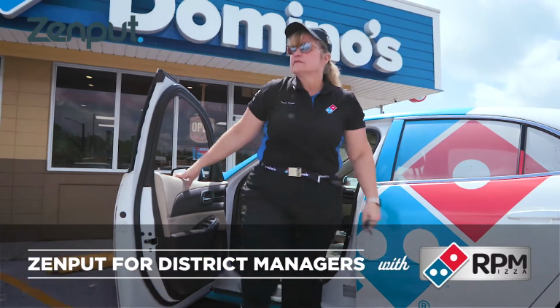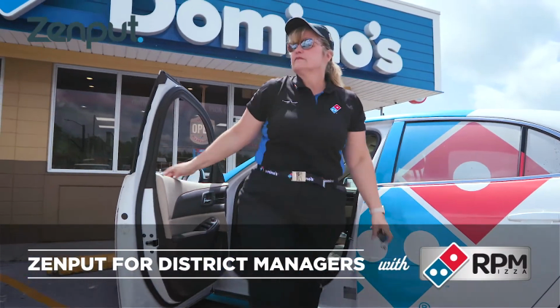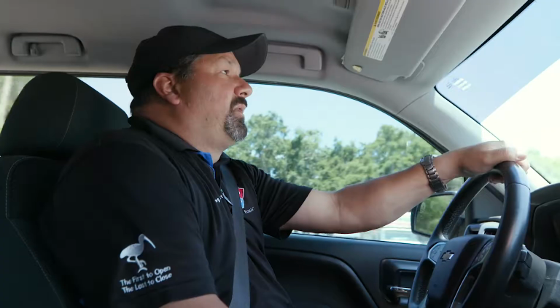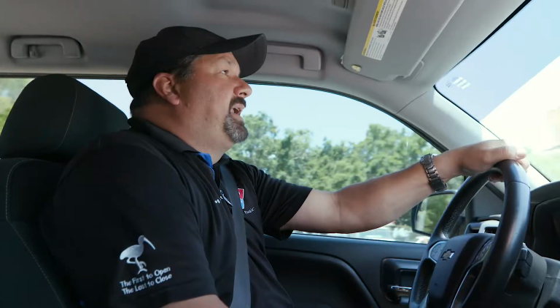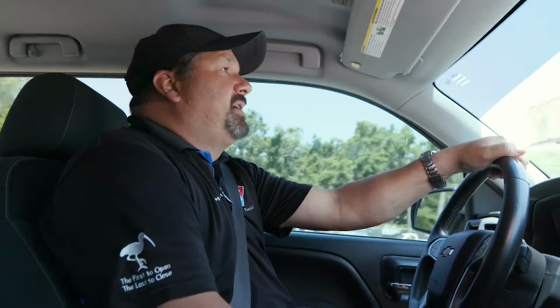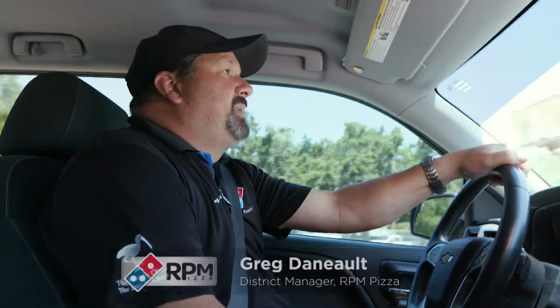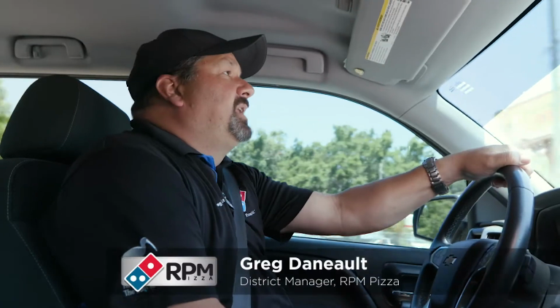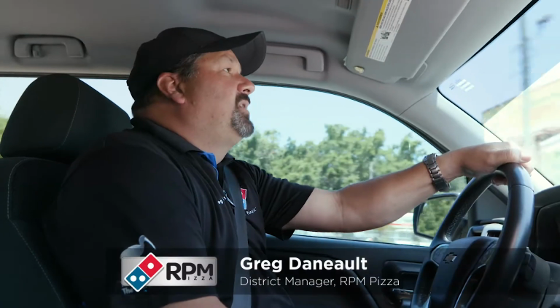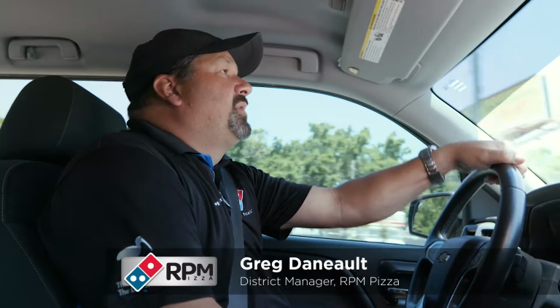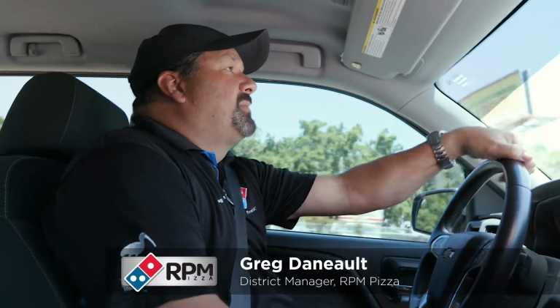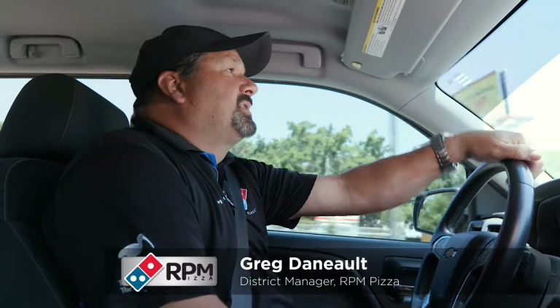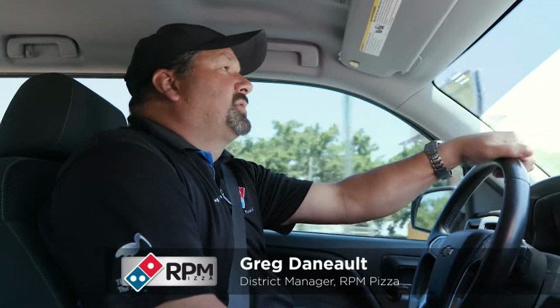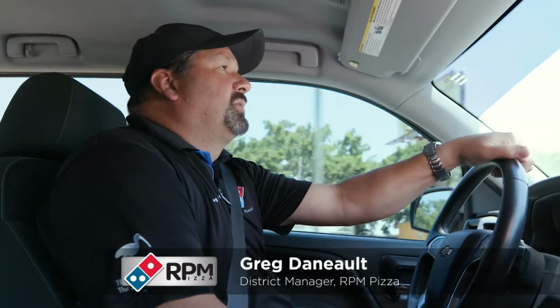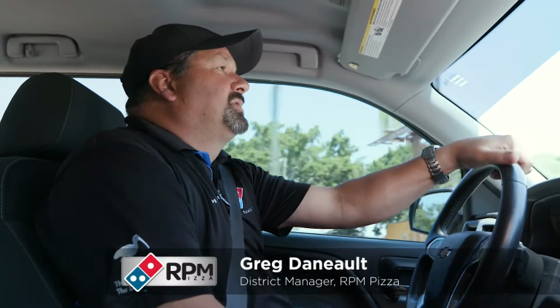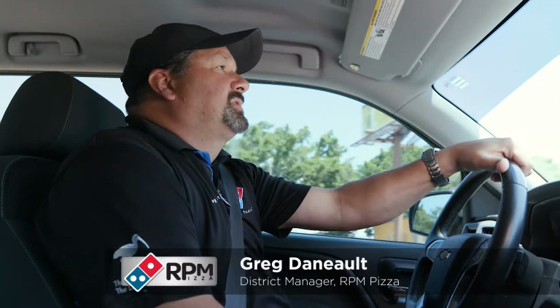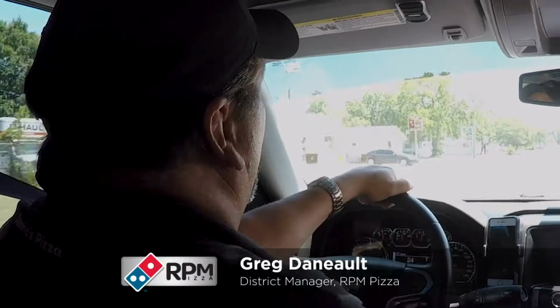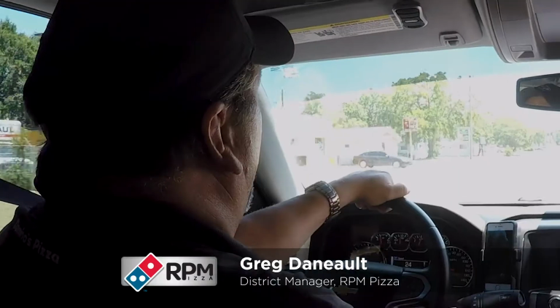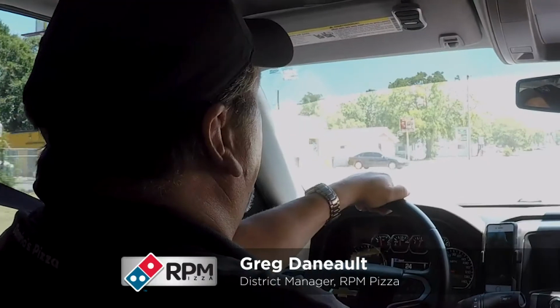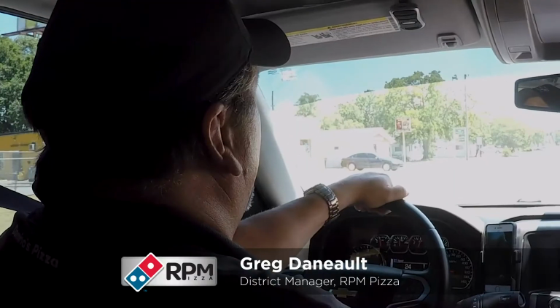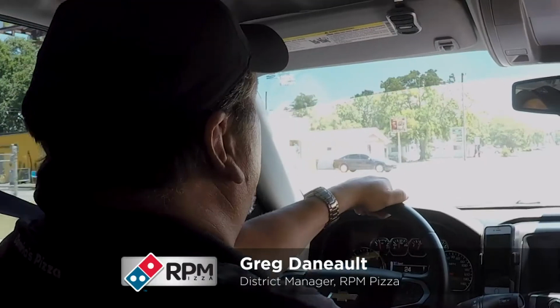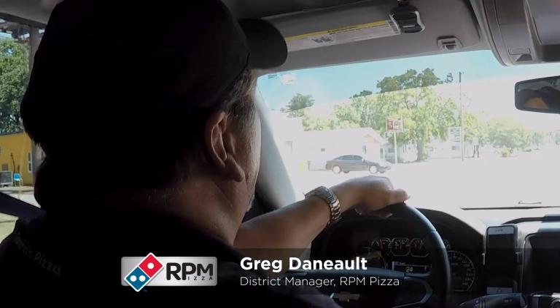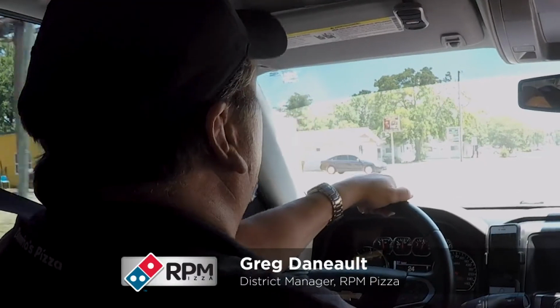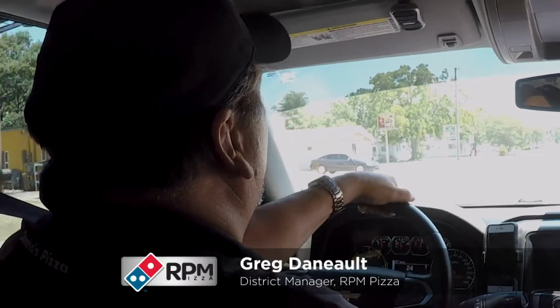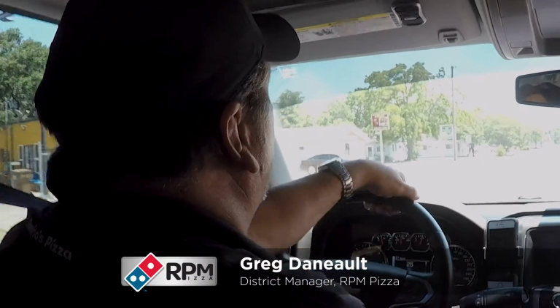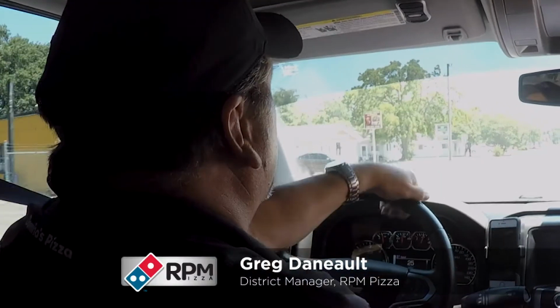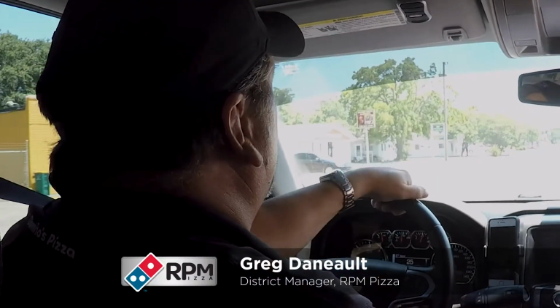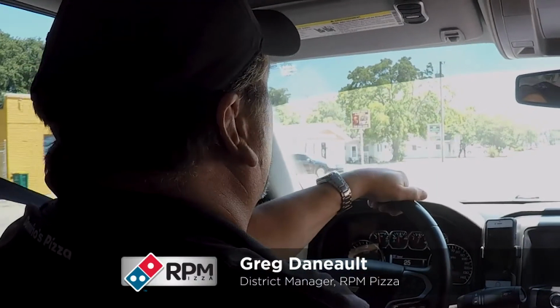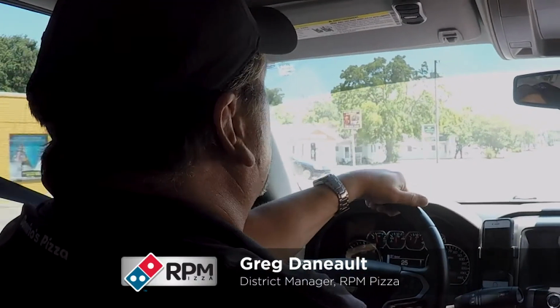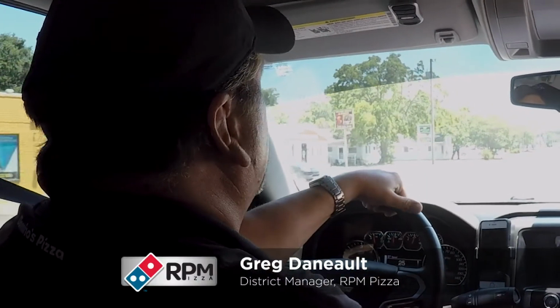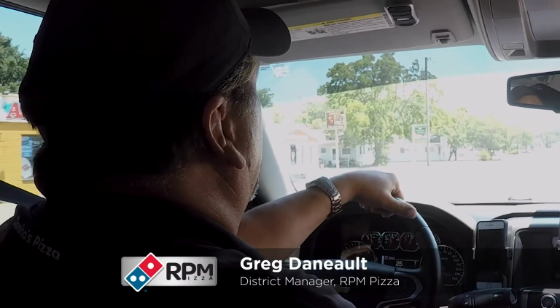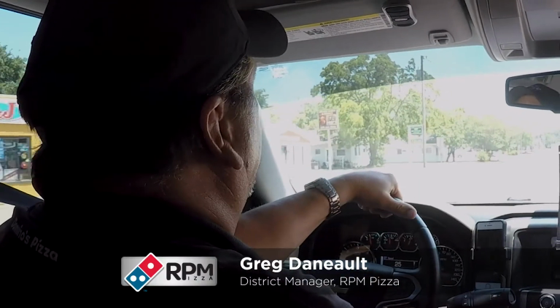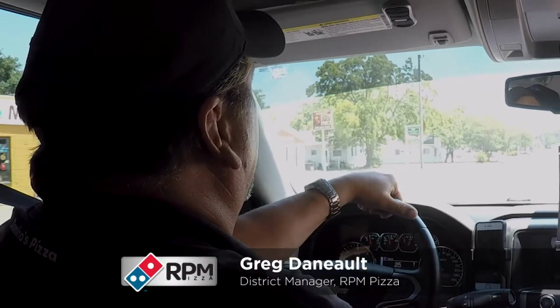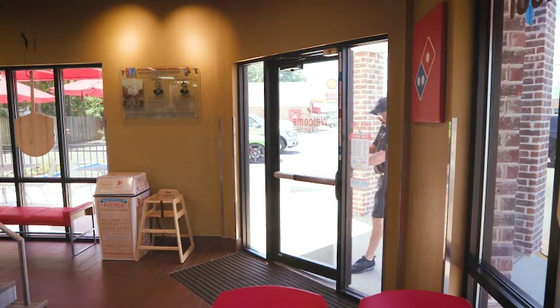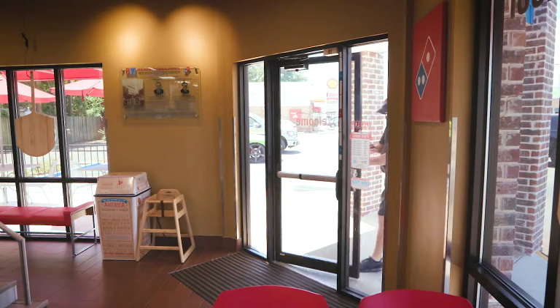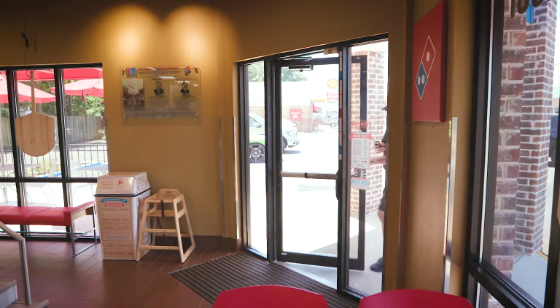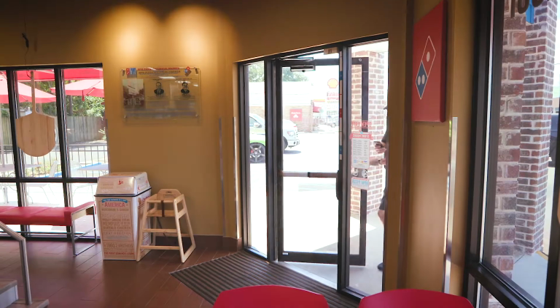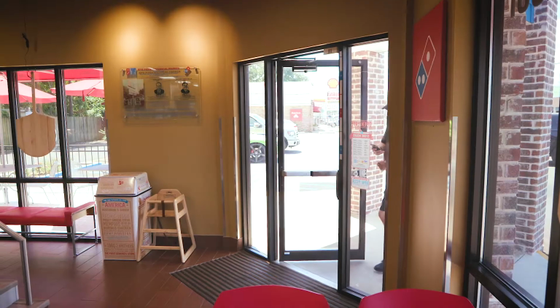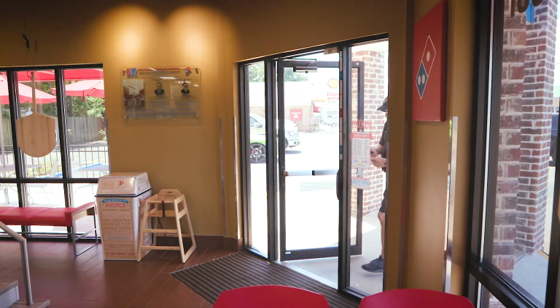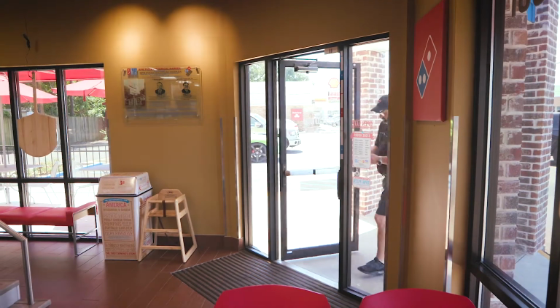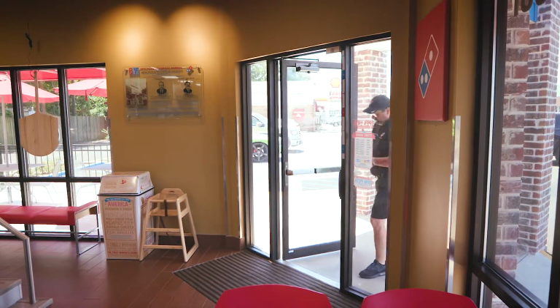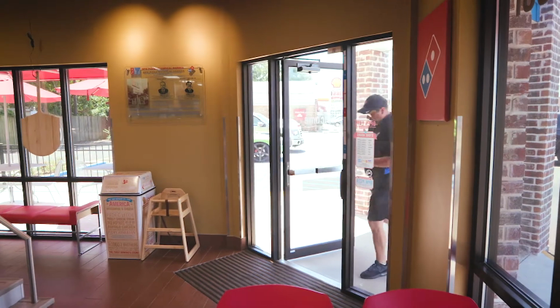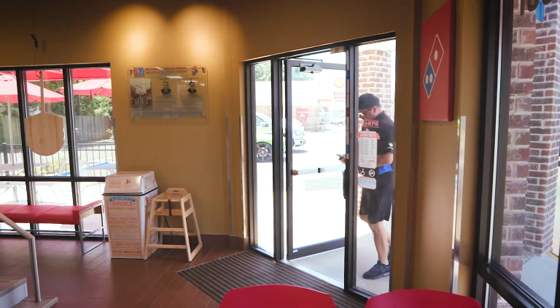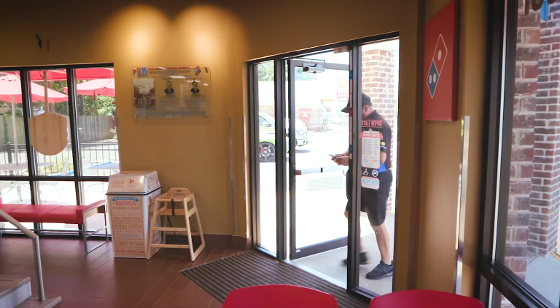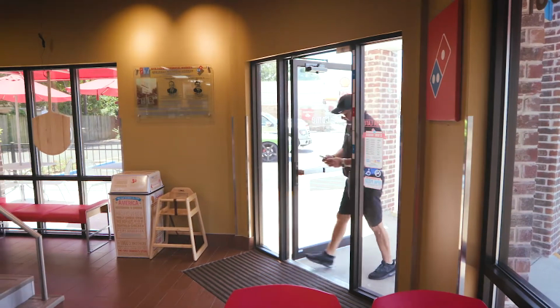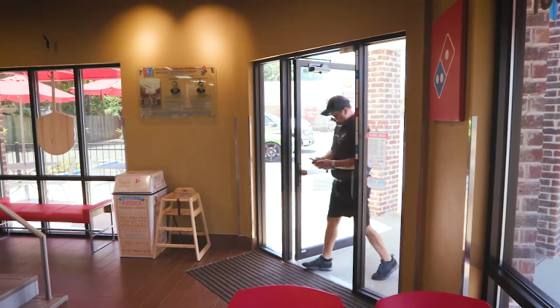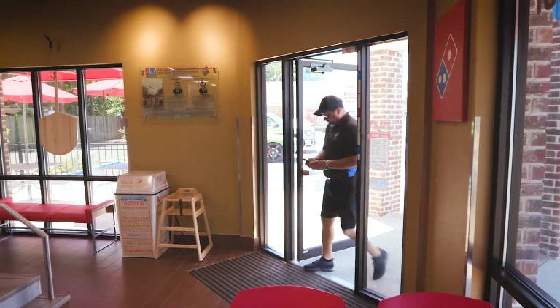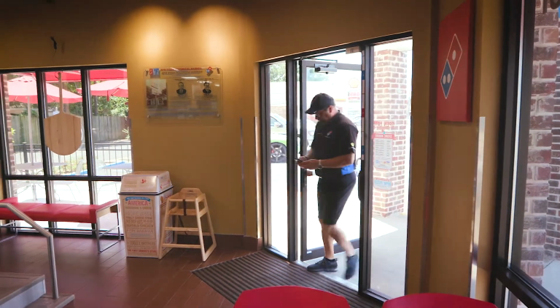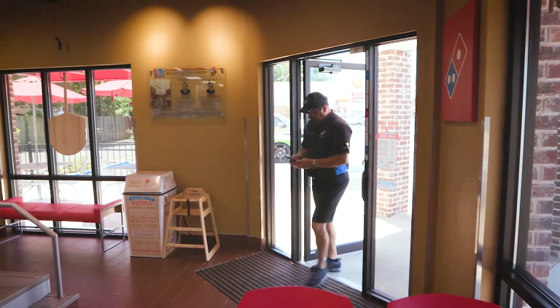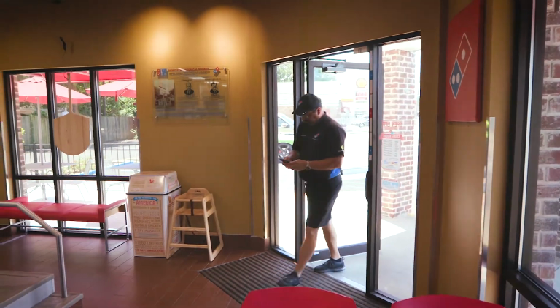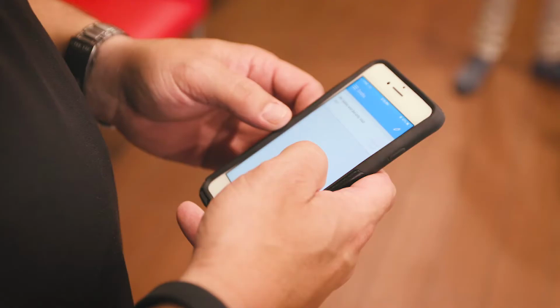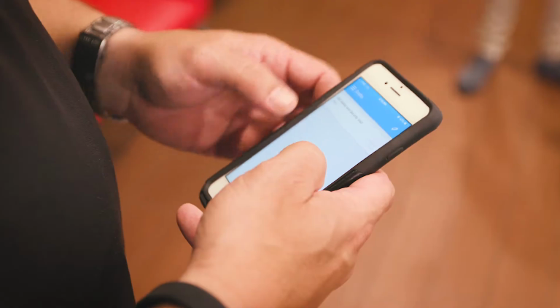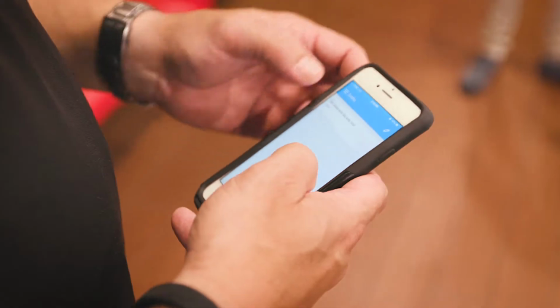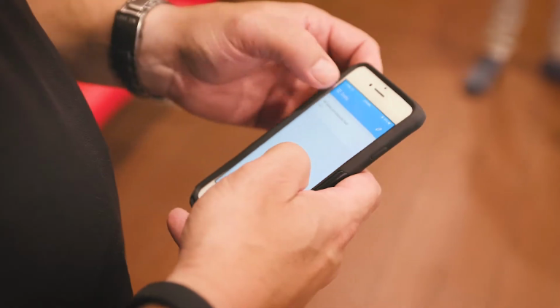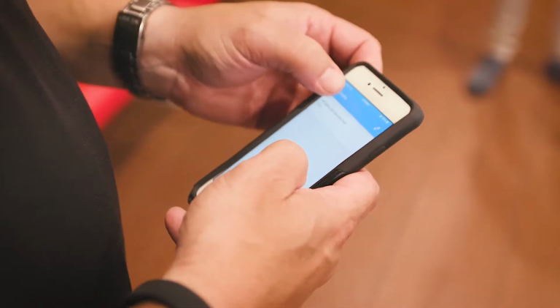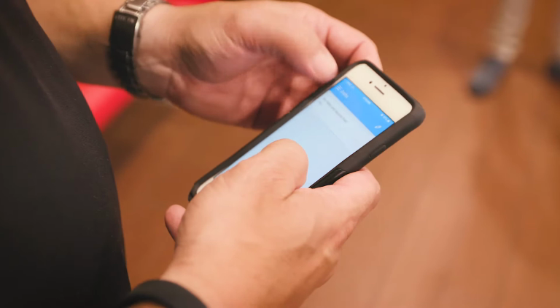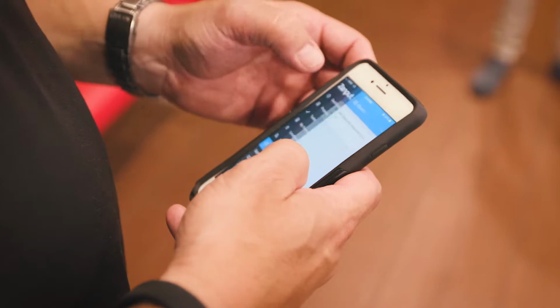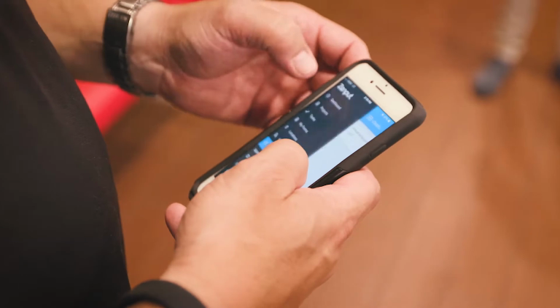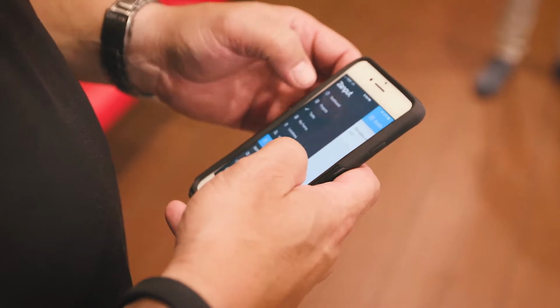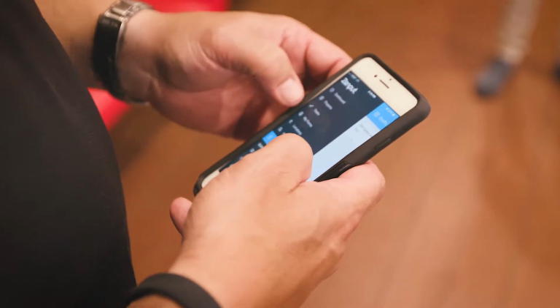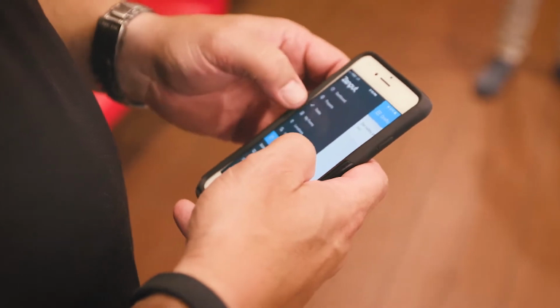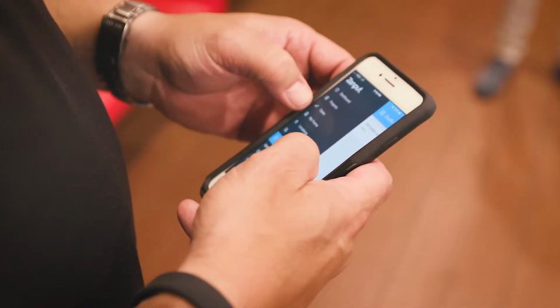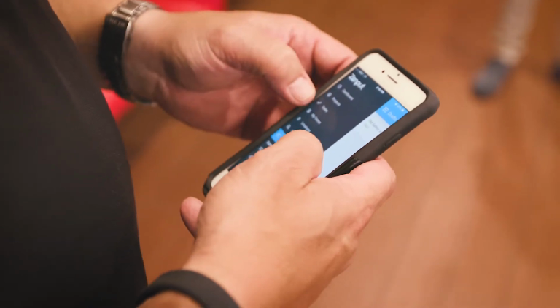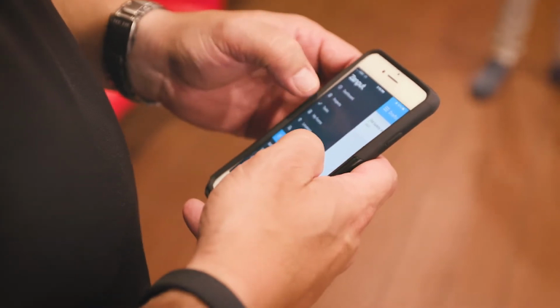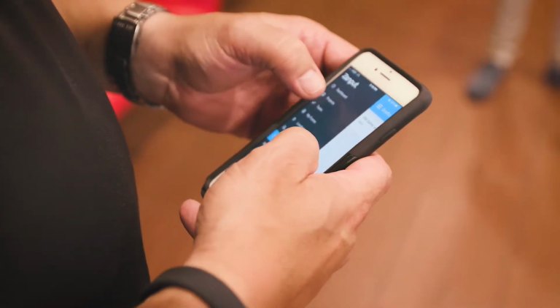Right now I'm heading to one of my stores, 5901, going to be doing an operational evaluation report and giving them feedback.